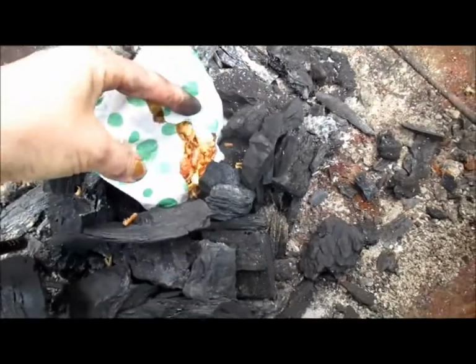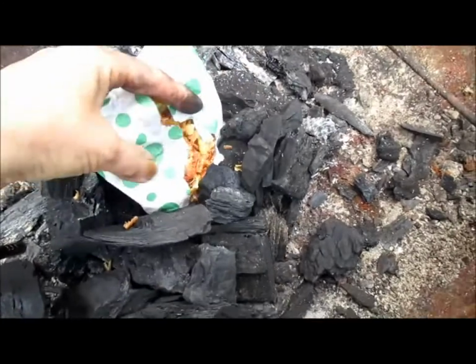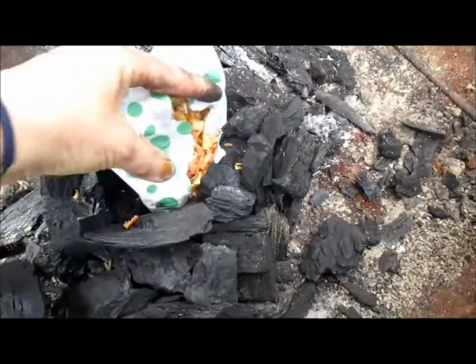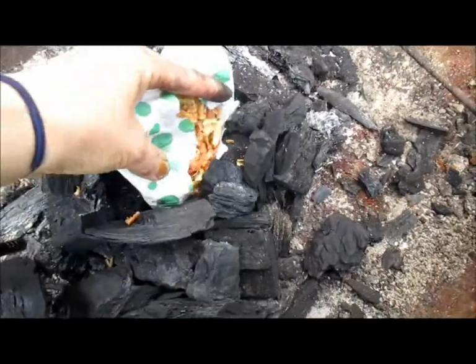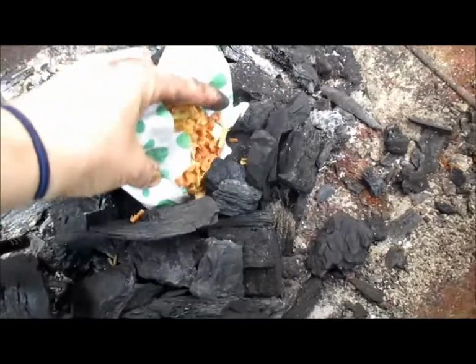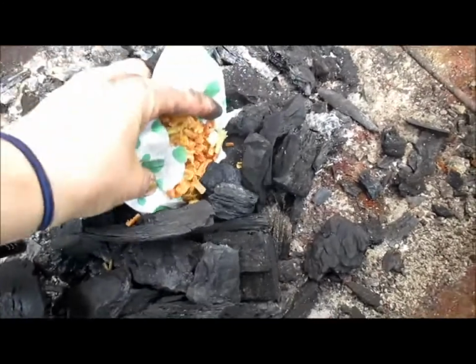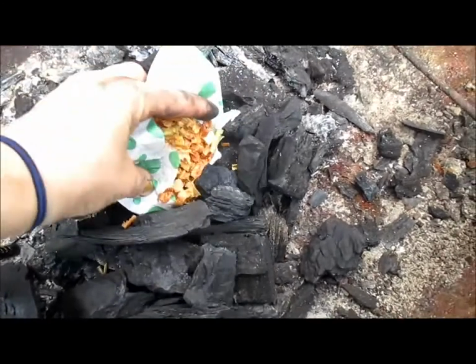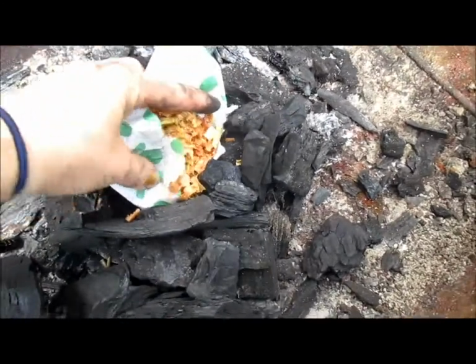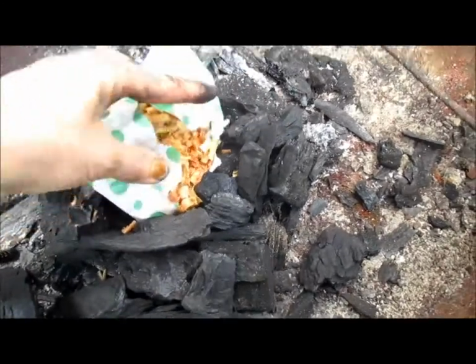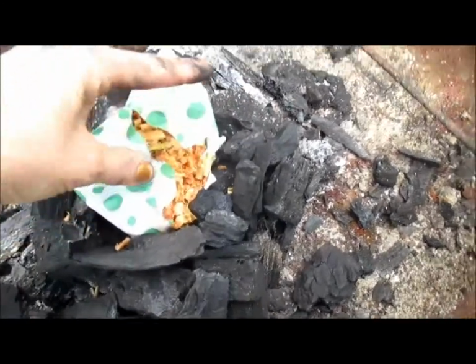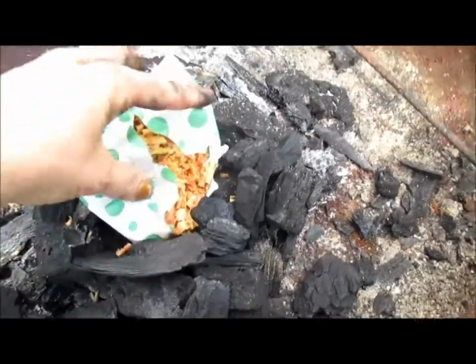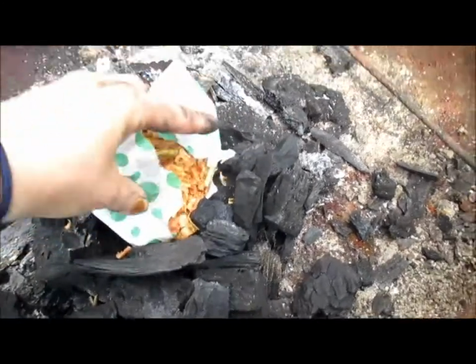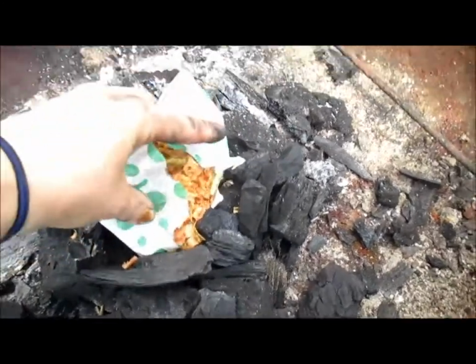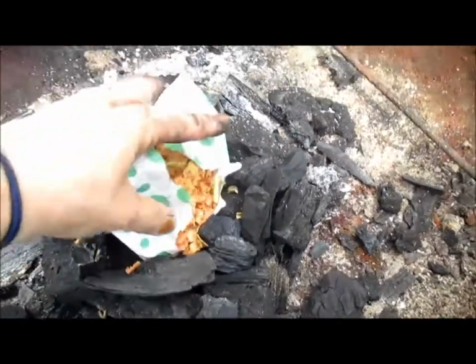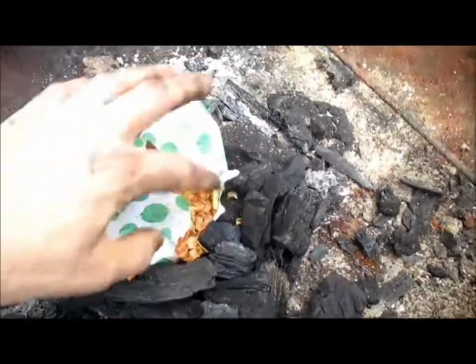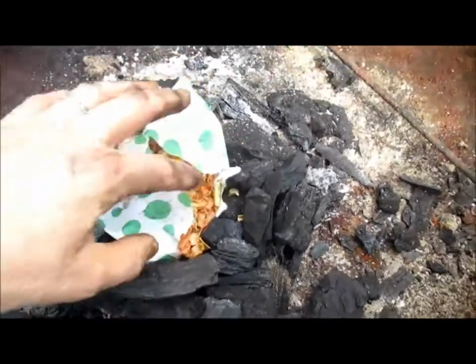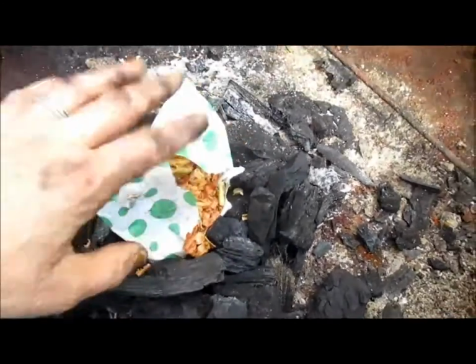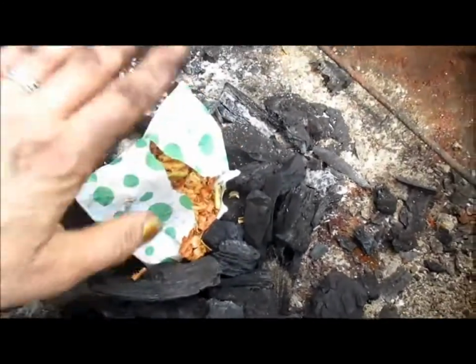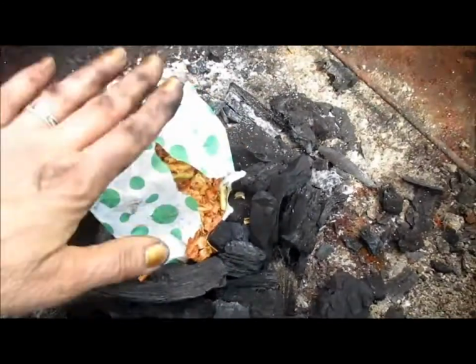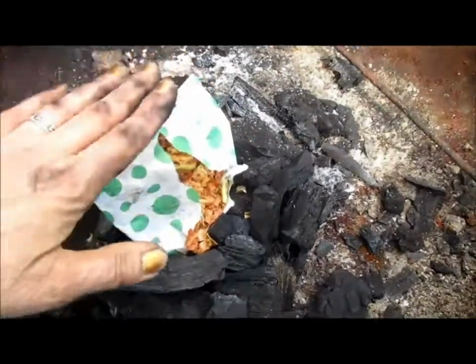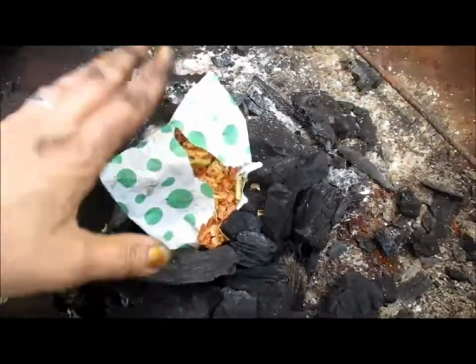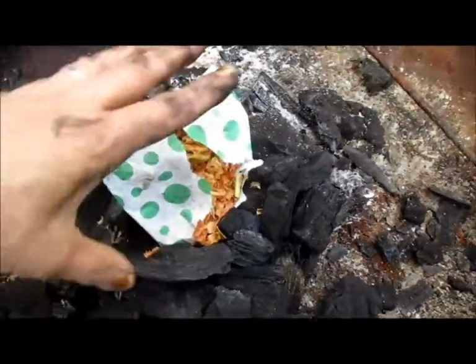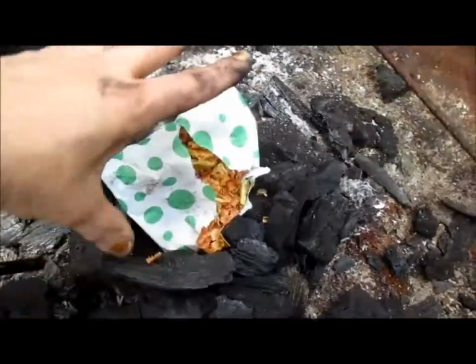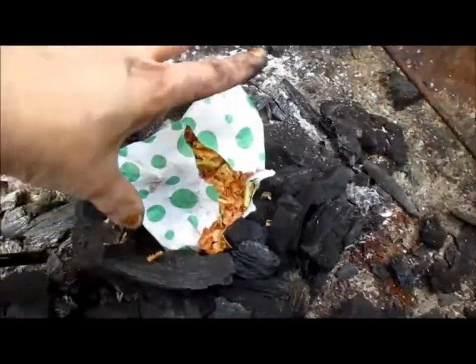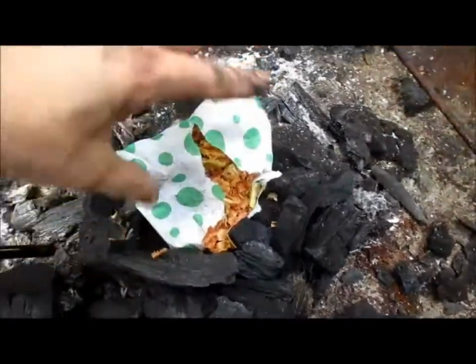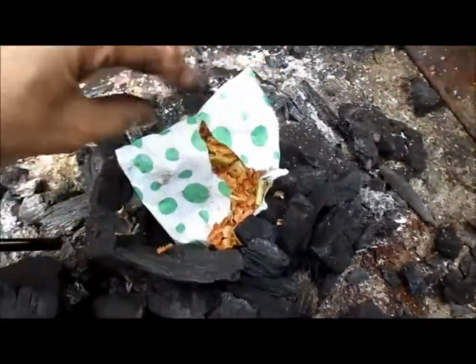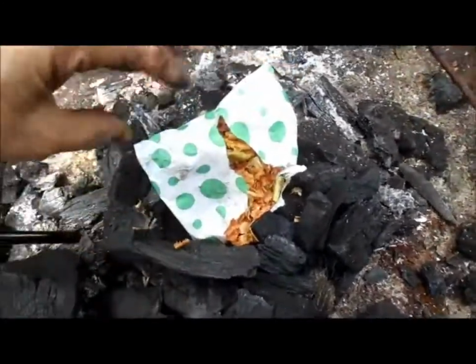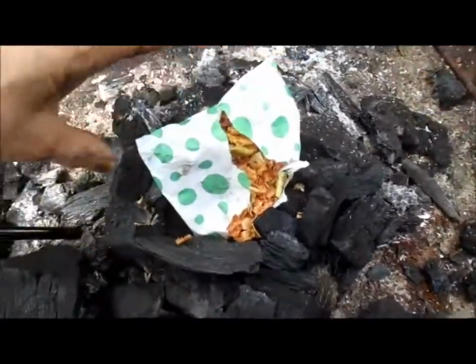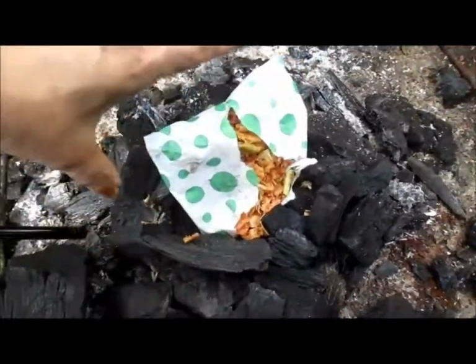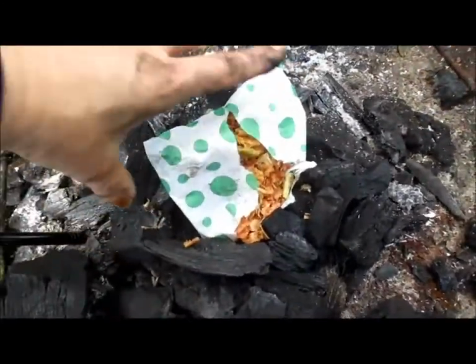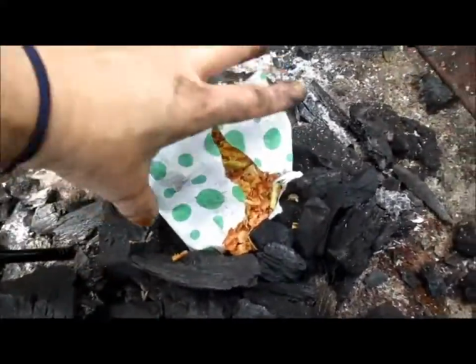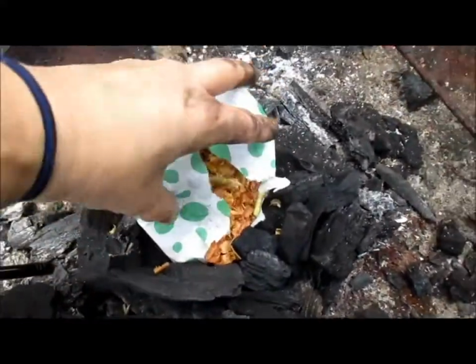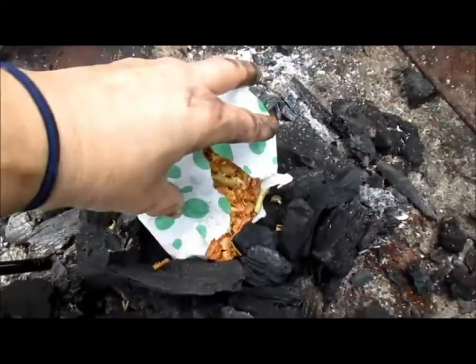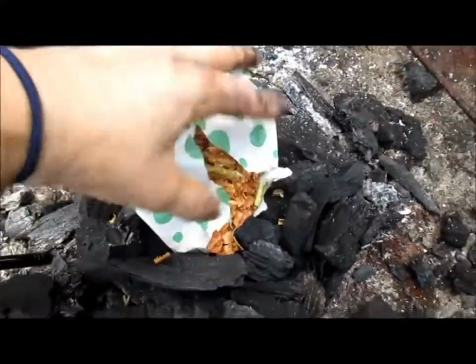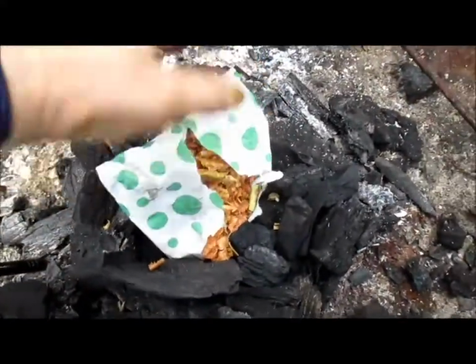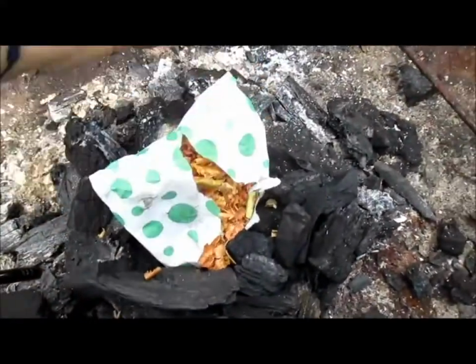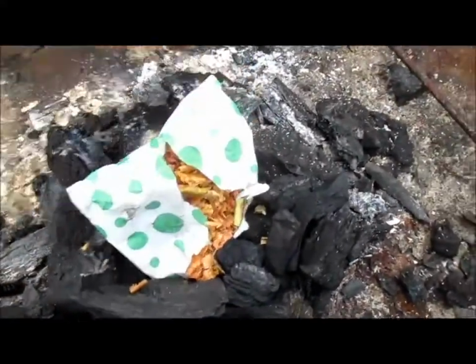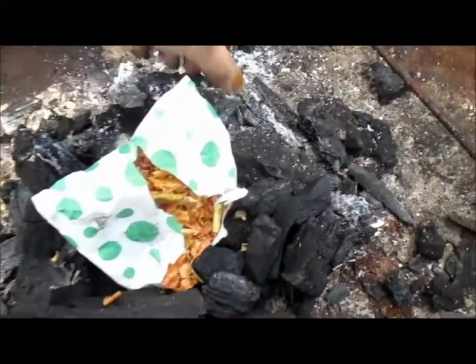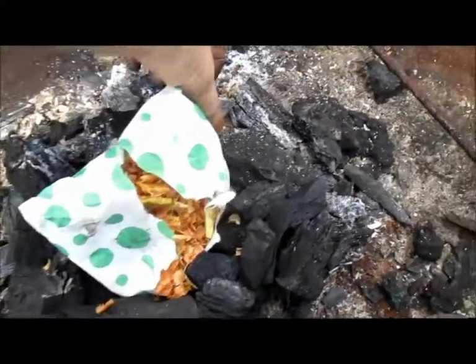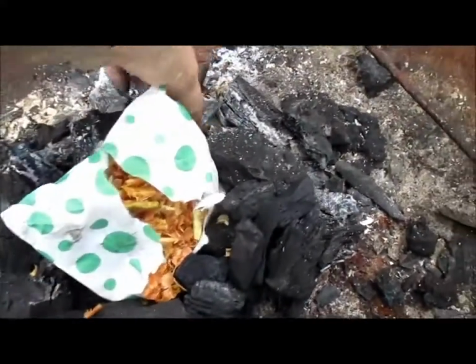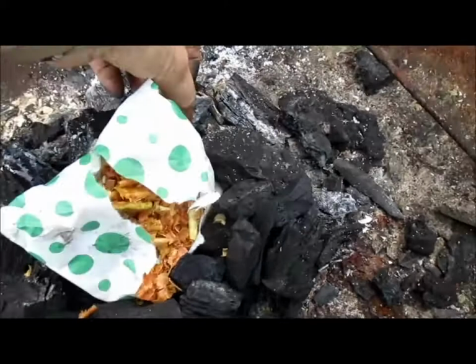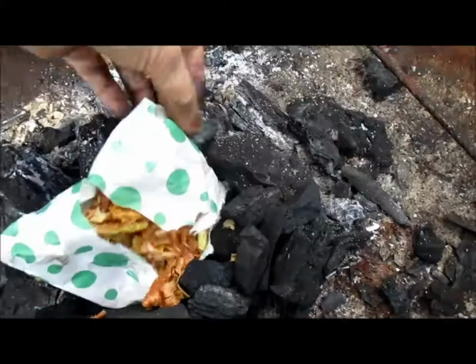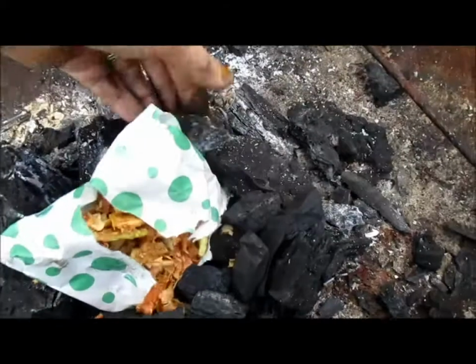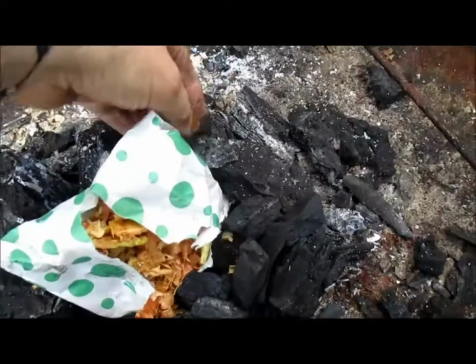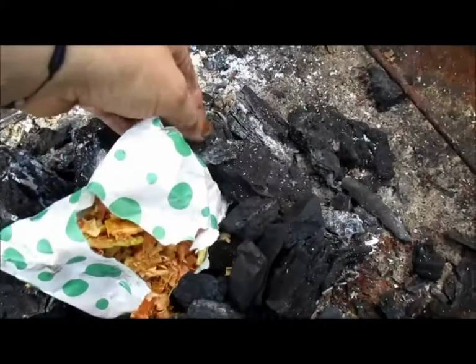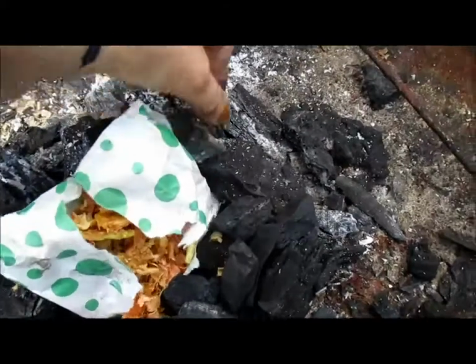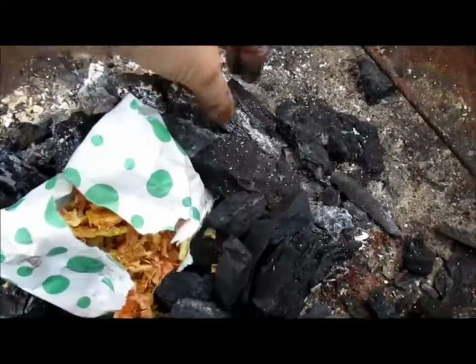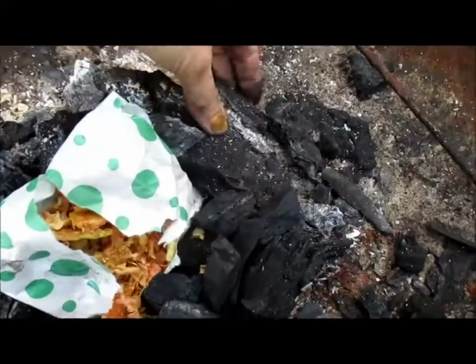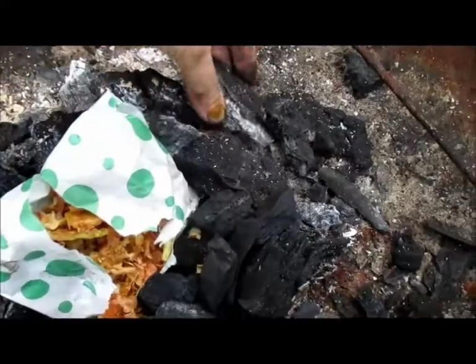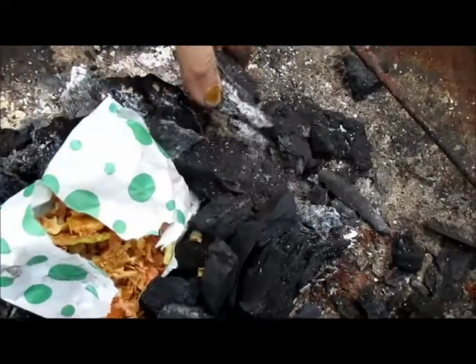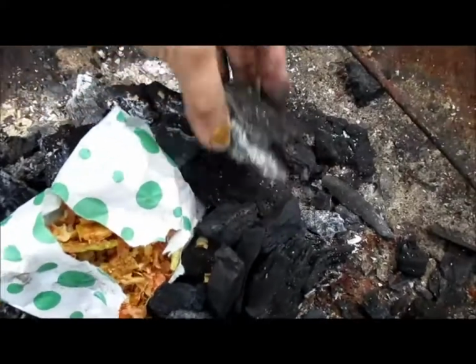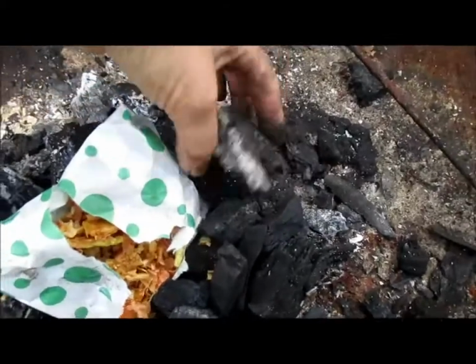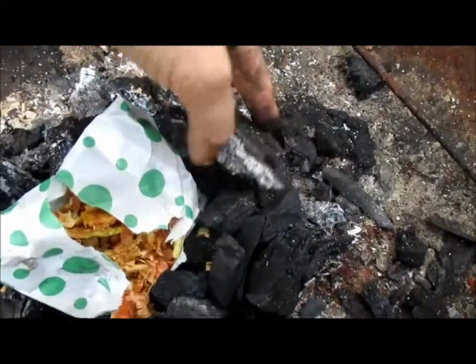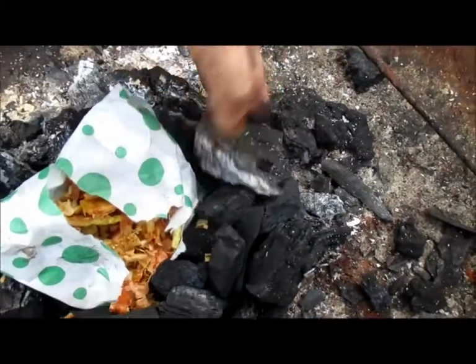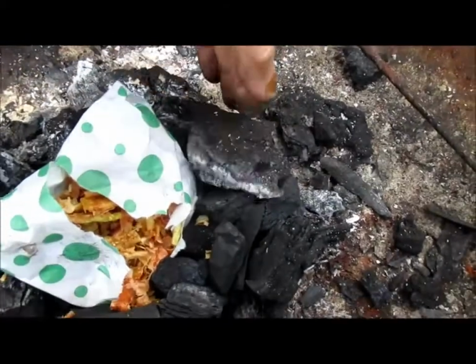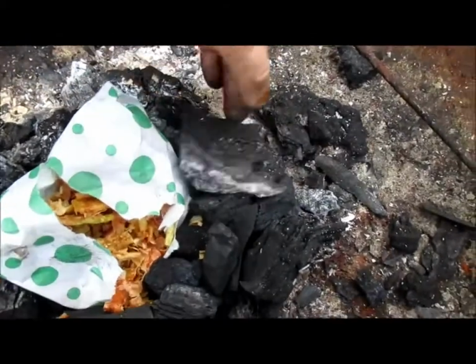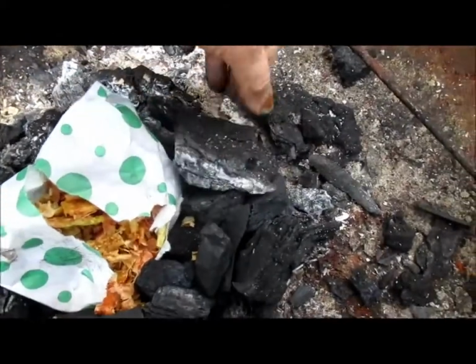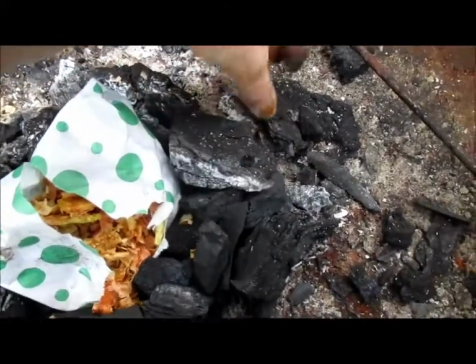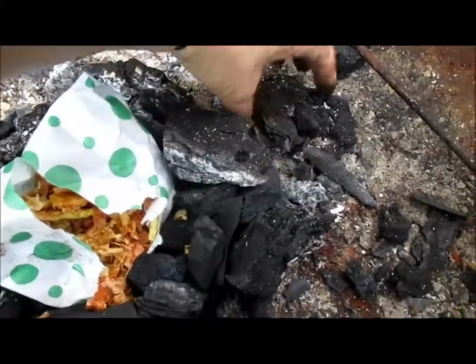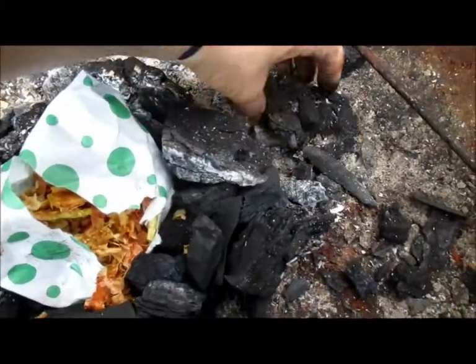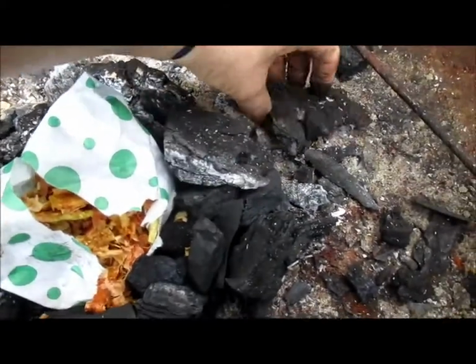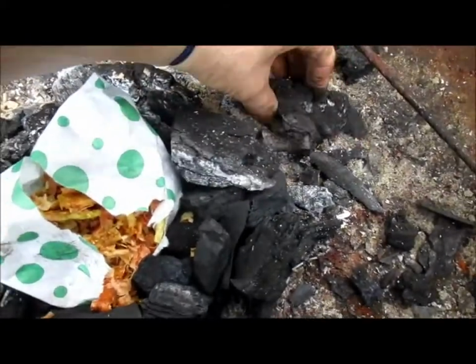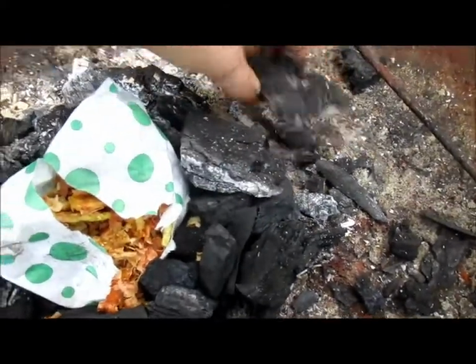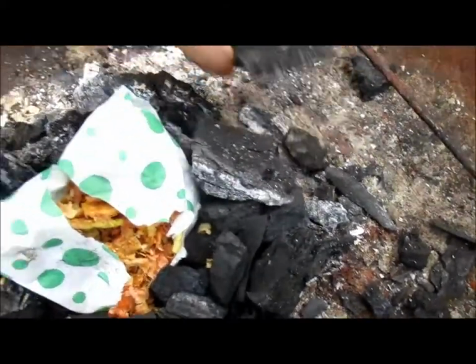Just rip the middle open a little bit. Don't scatter it, just leave it like that. Pile up your charcoal around it.